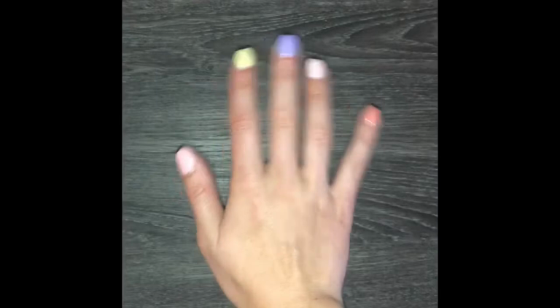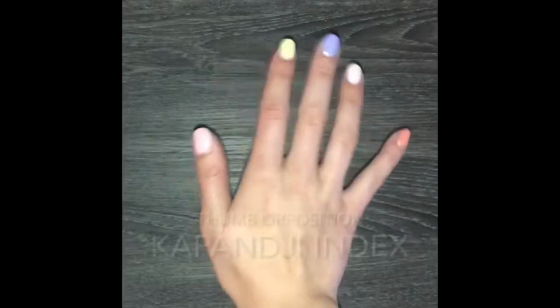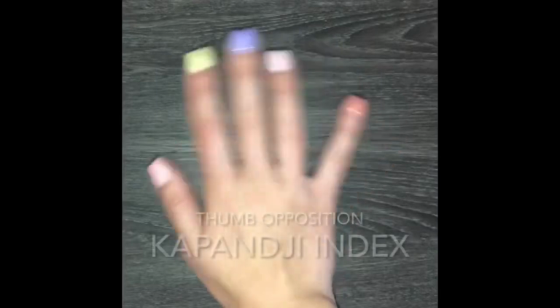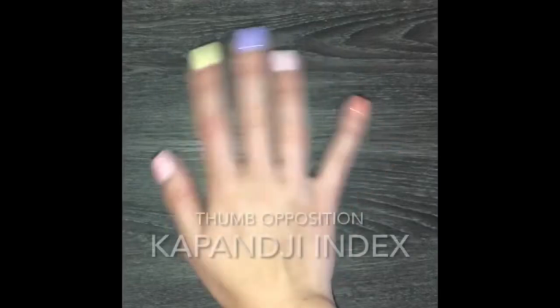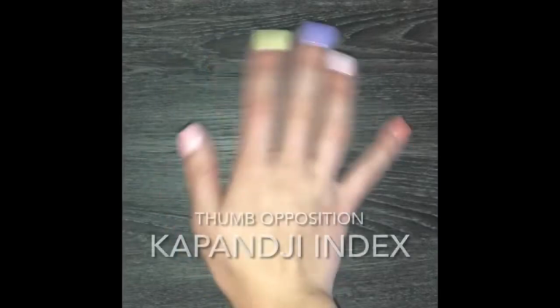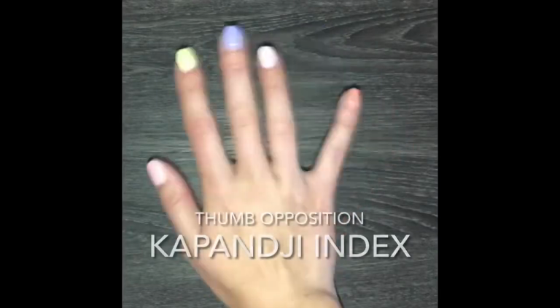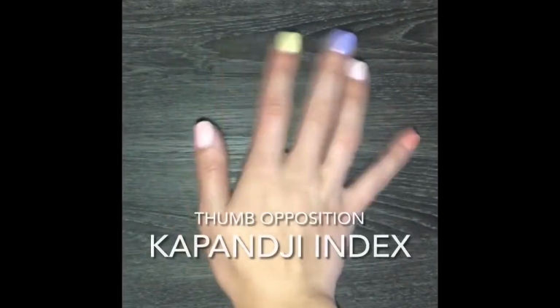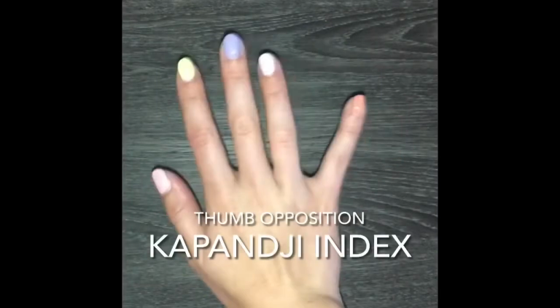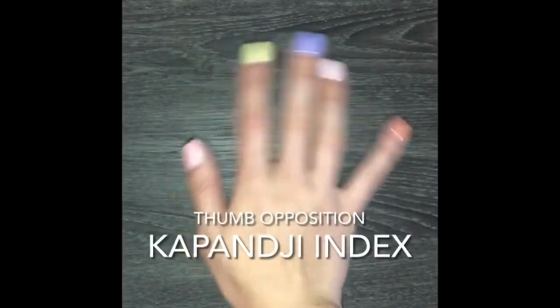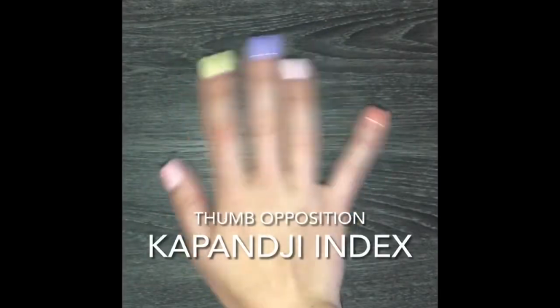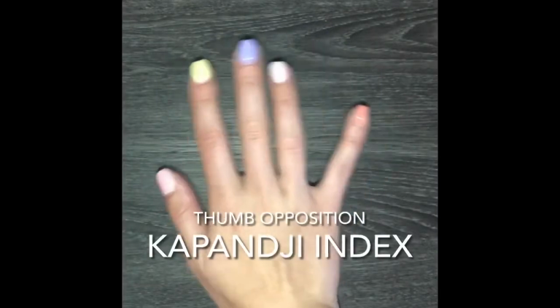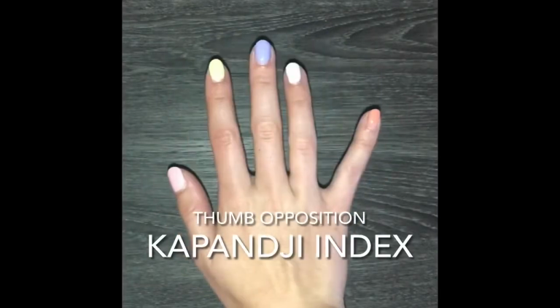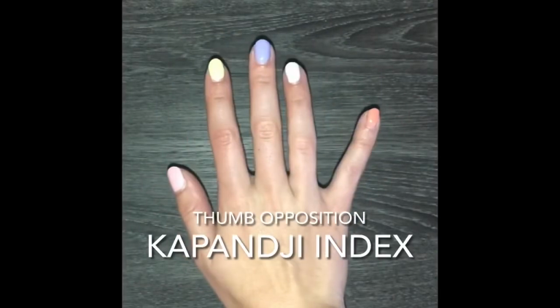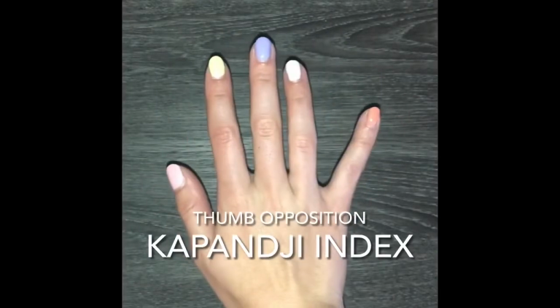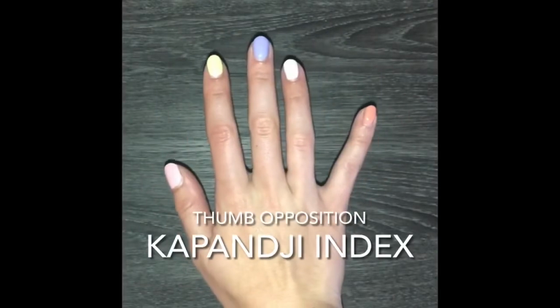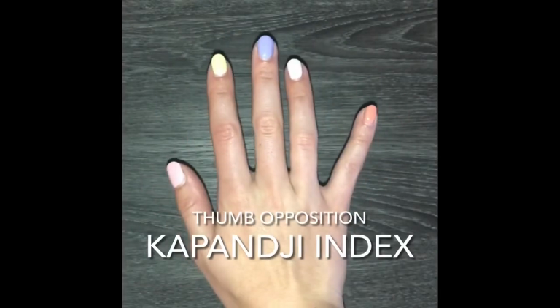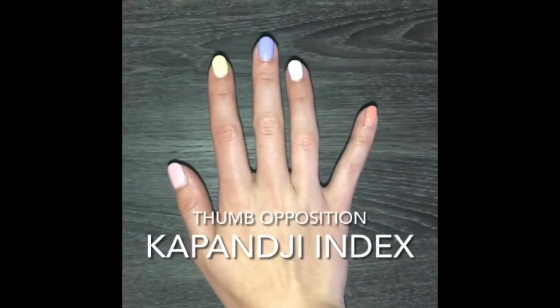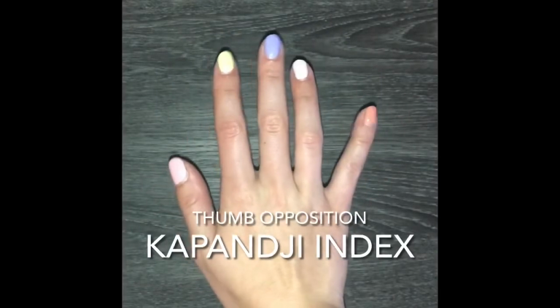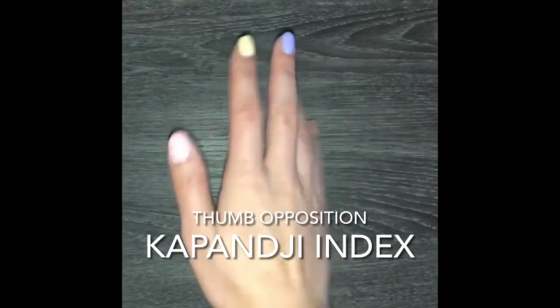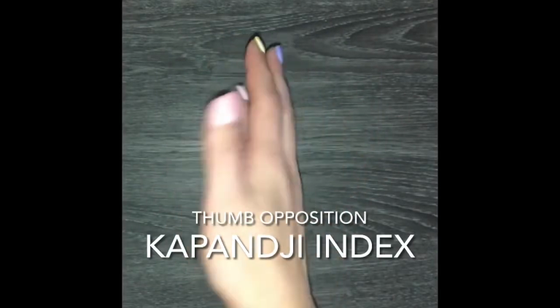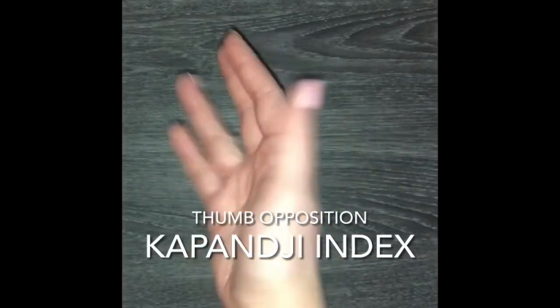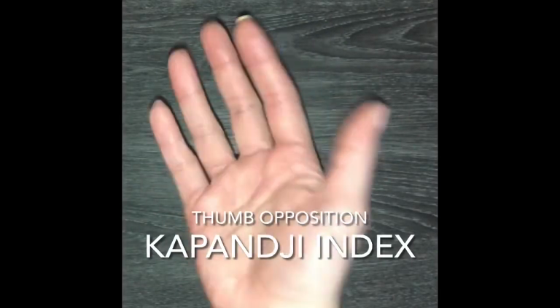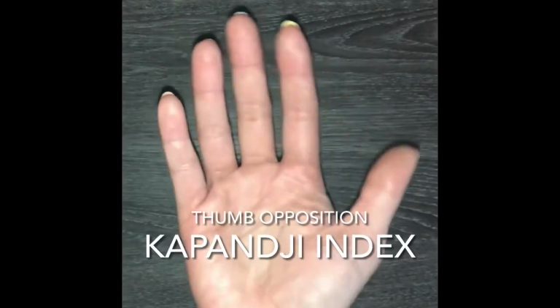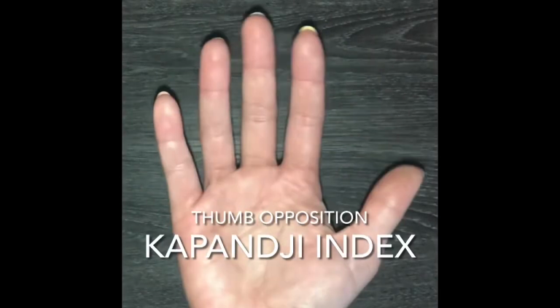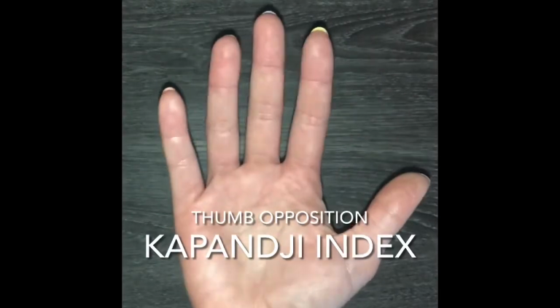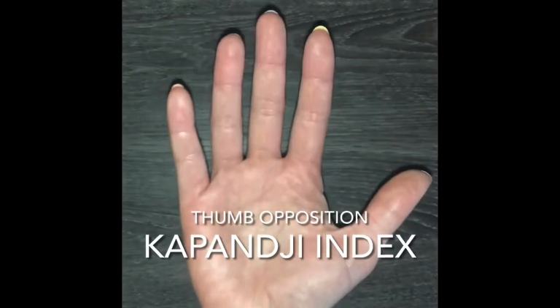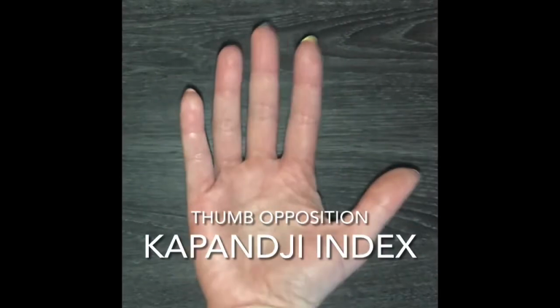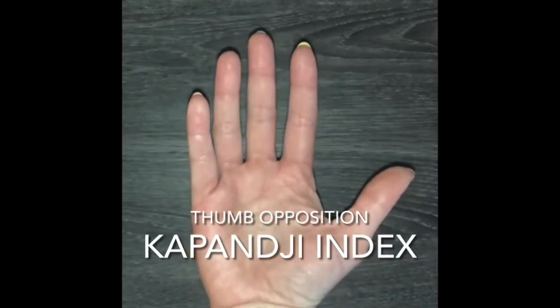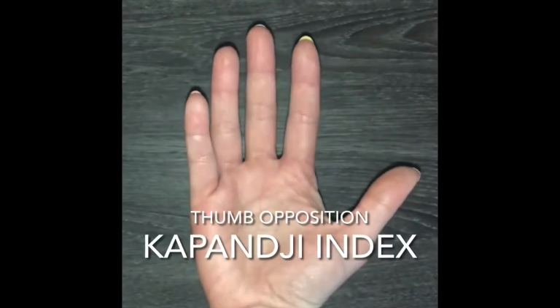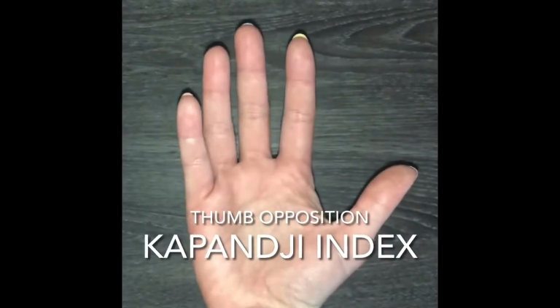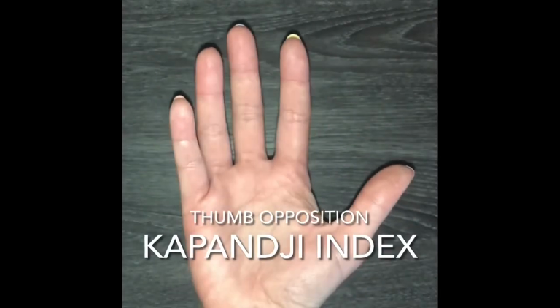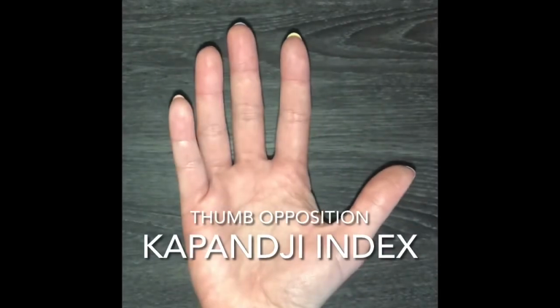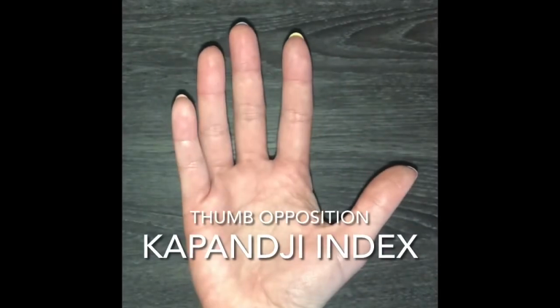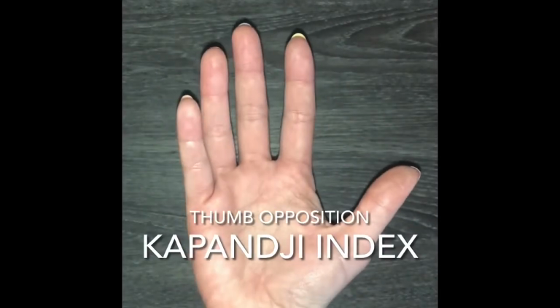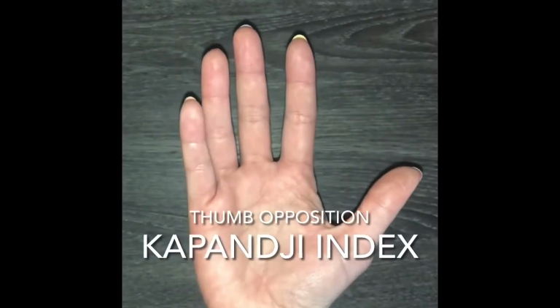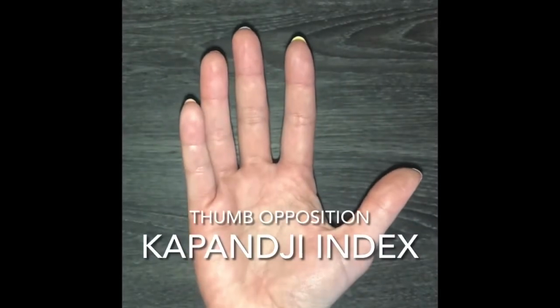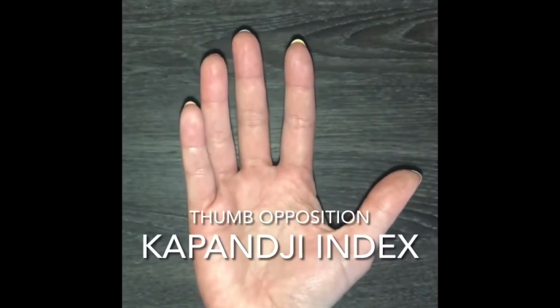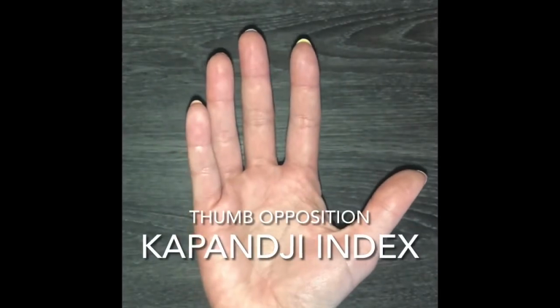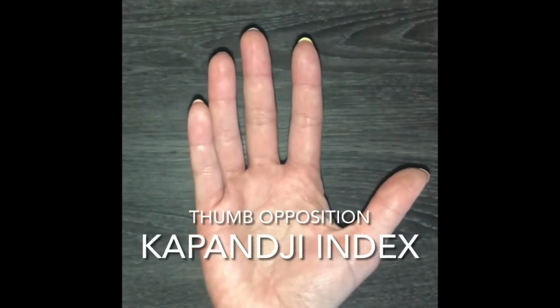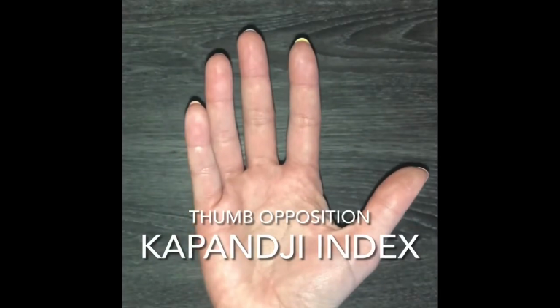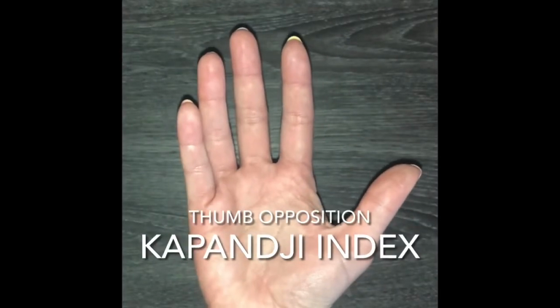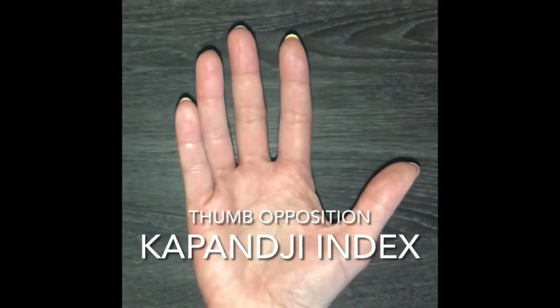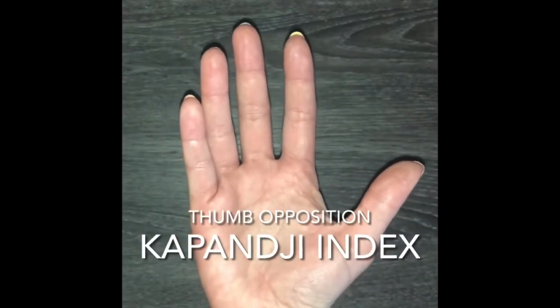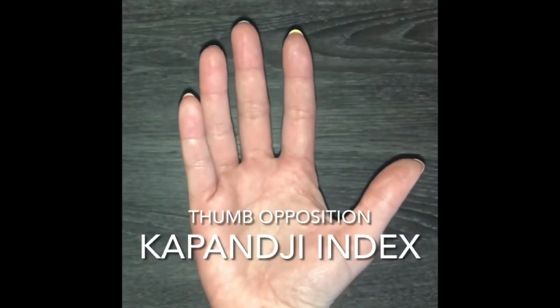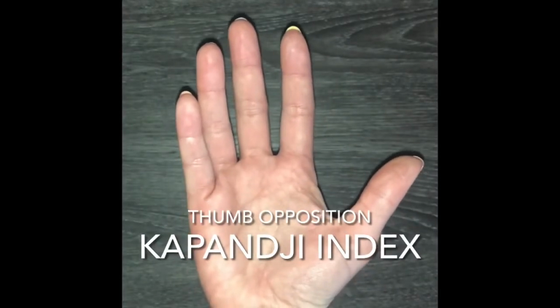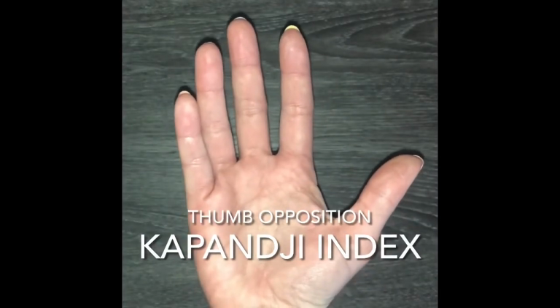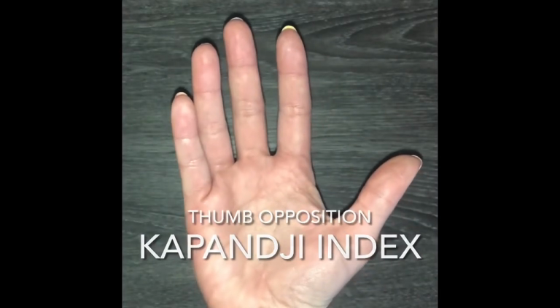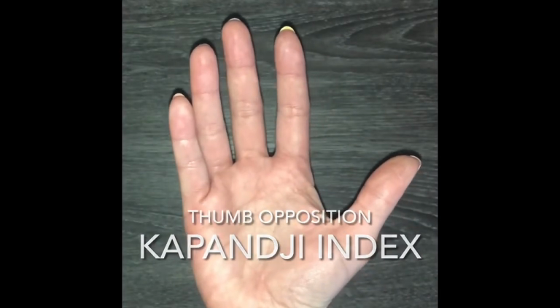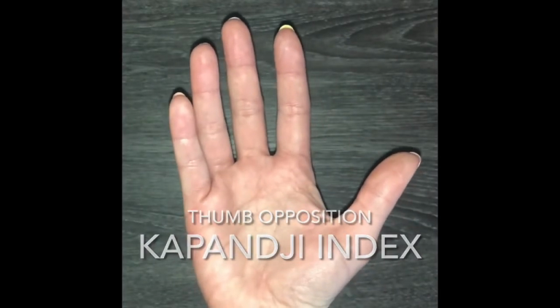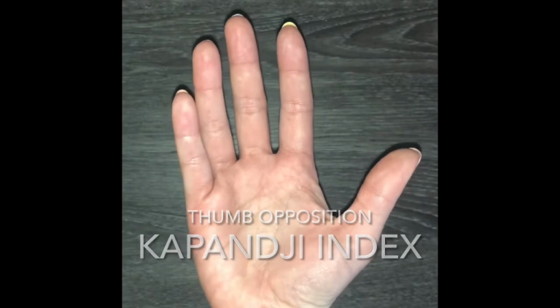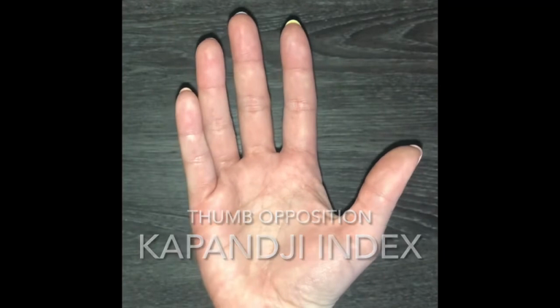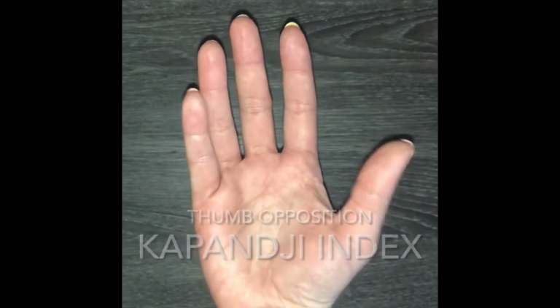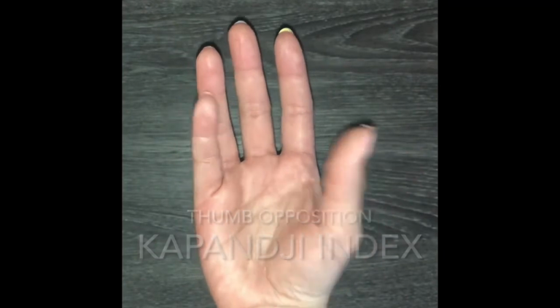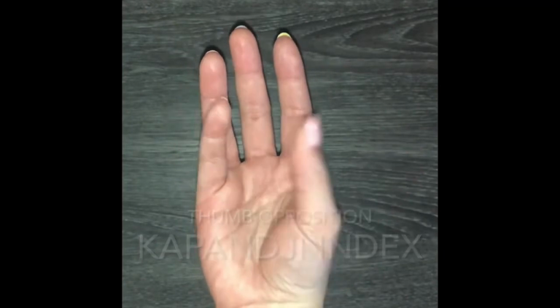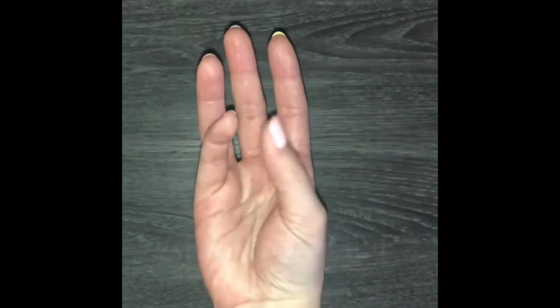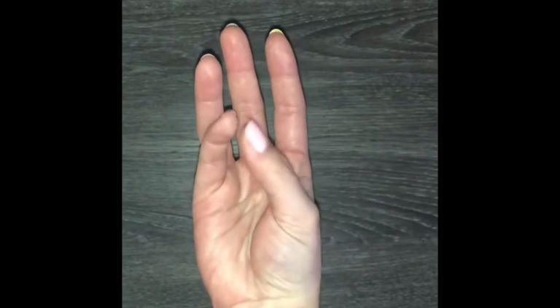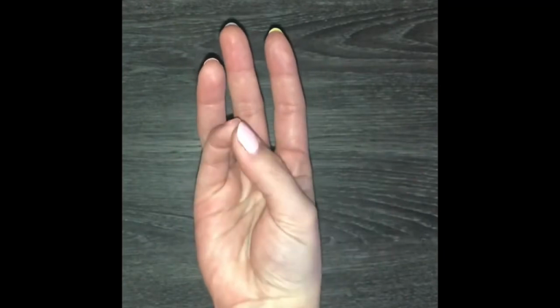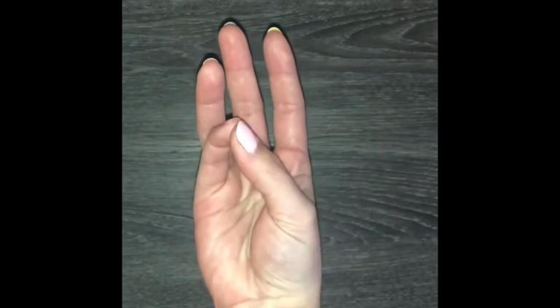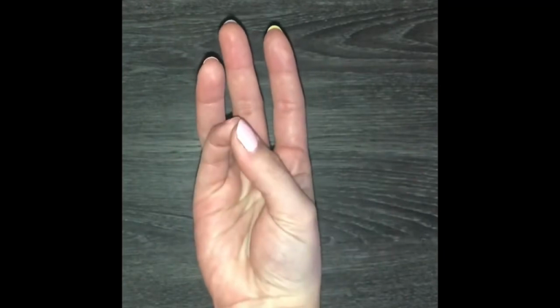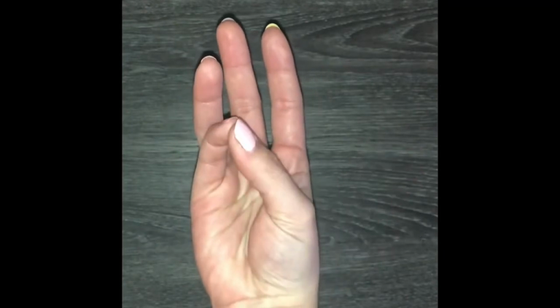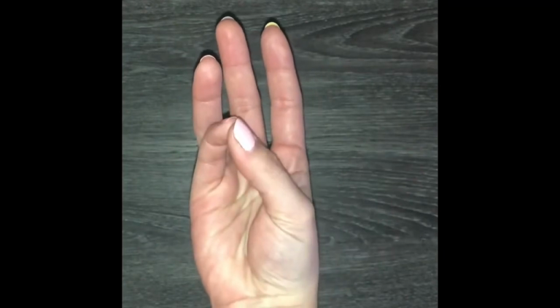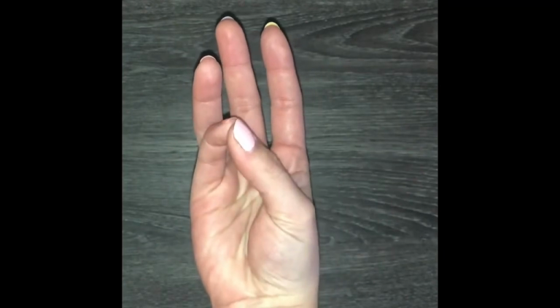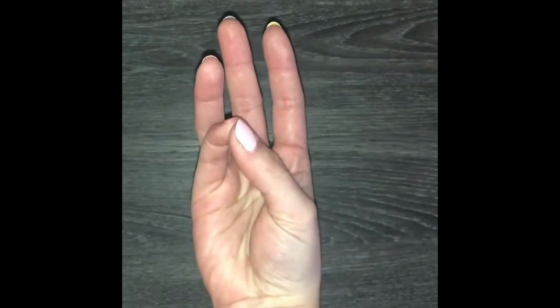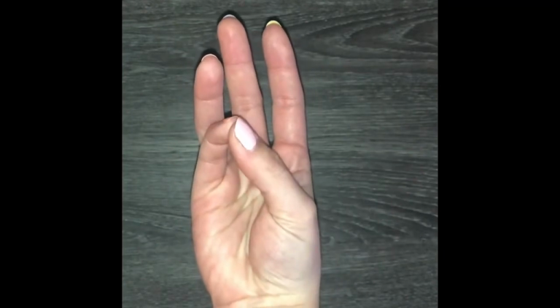Hey guys! Today I'm going to be demonstrating the Kapingi index score, which measures thumb opposition.